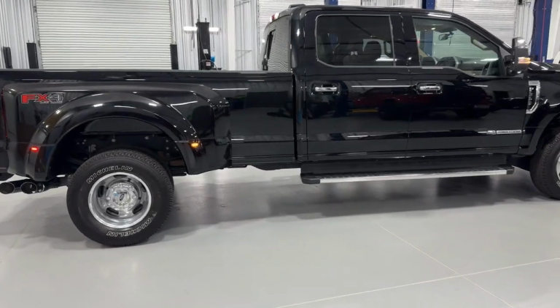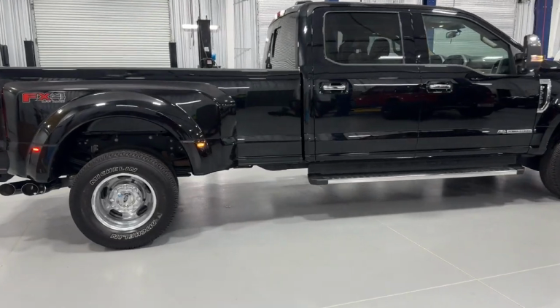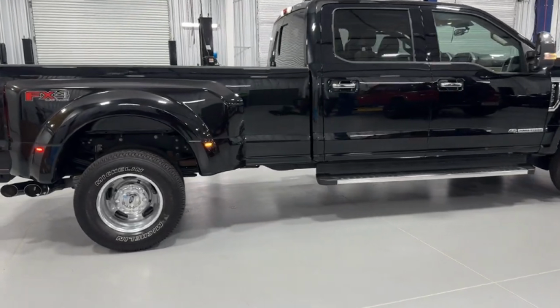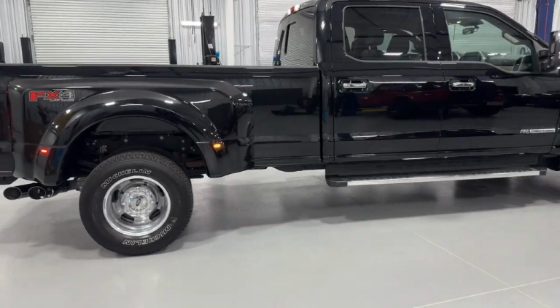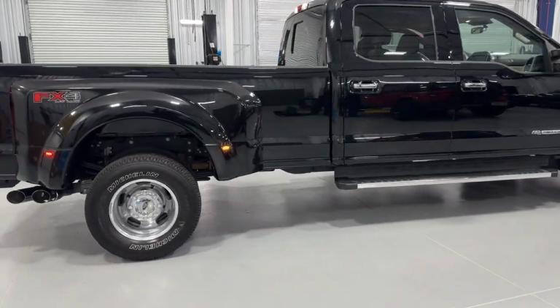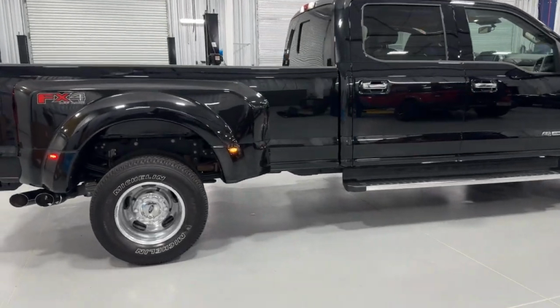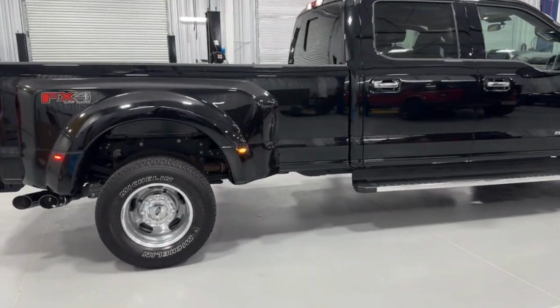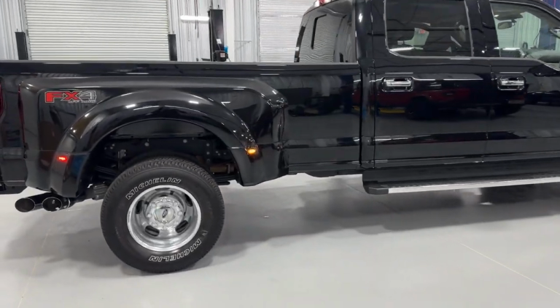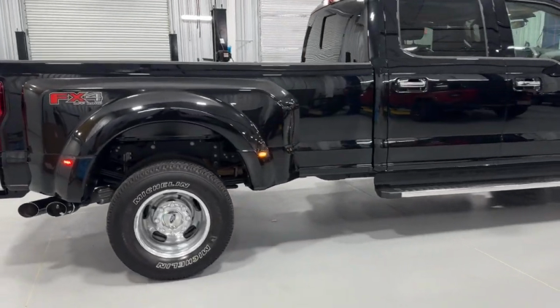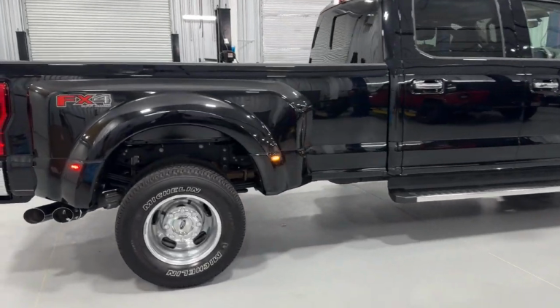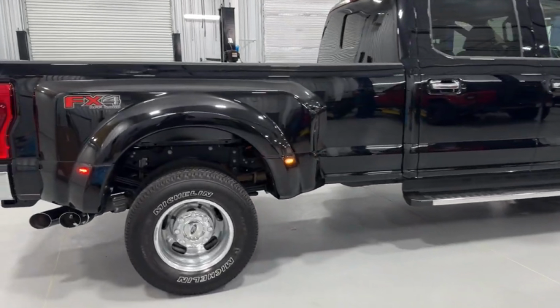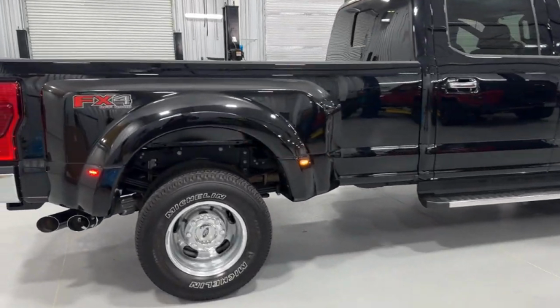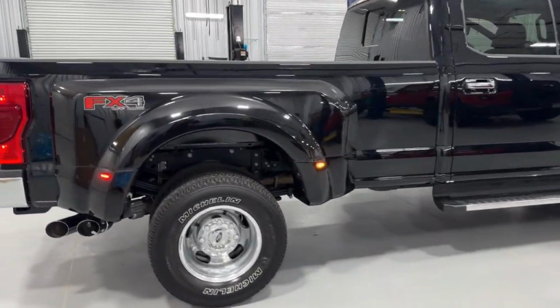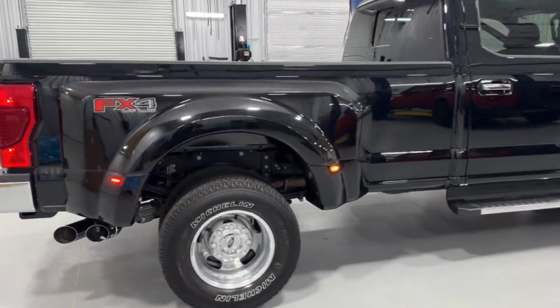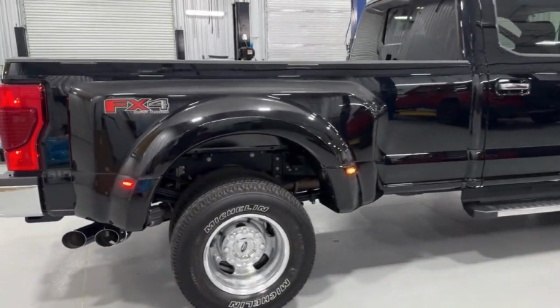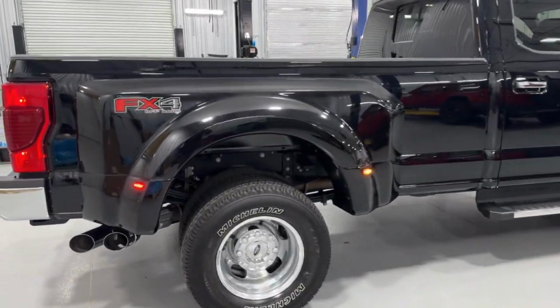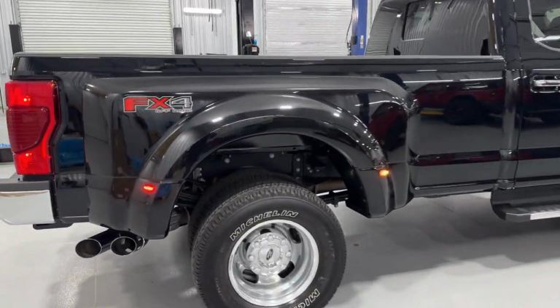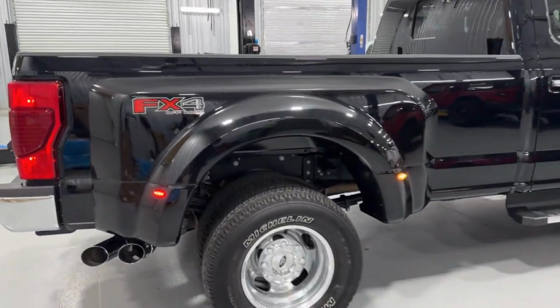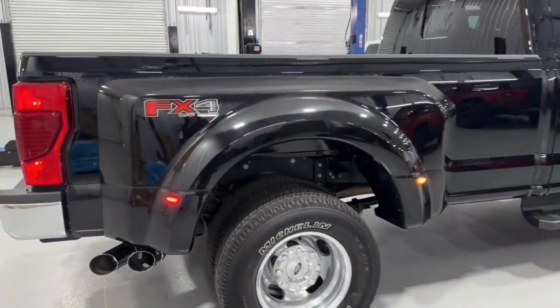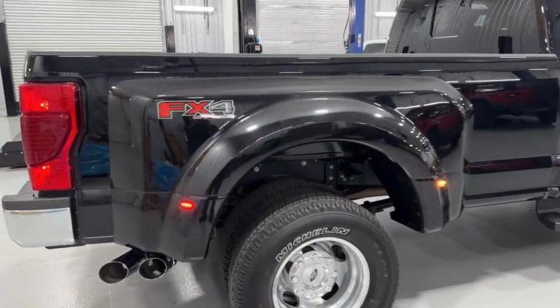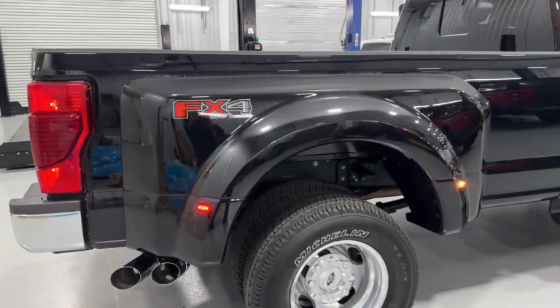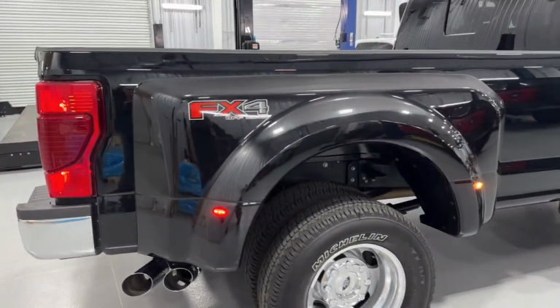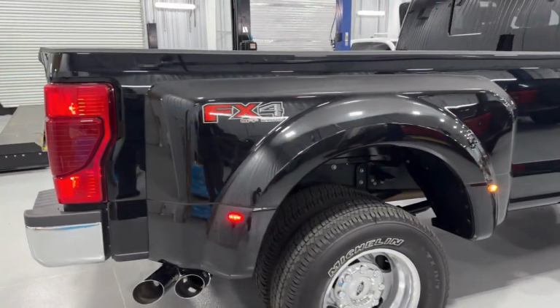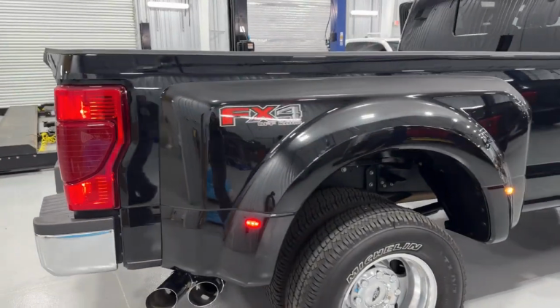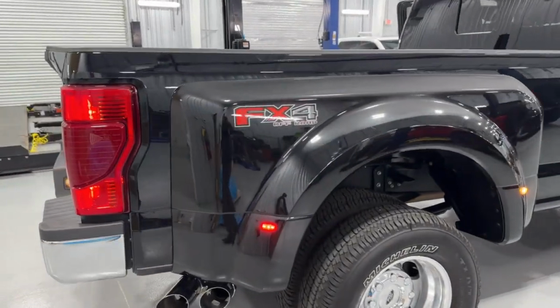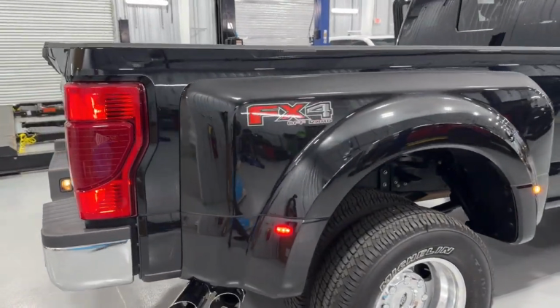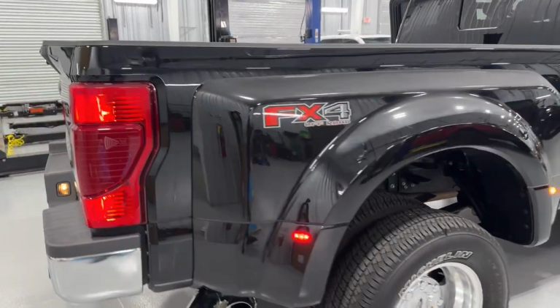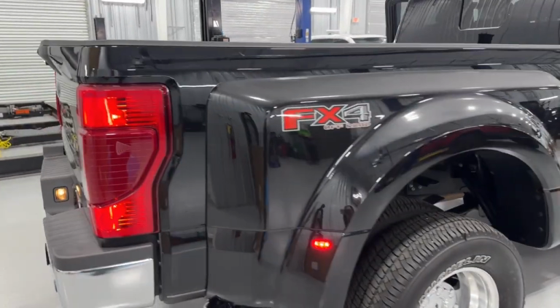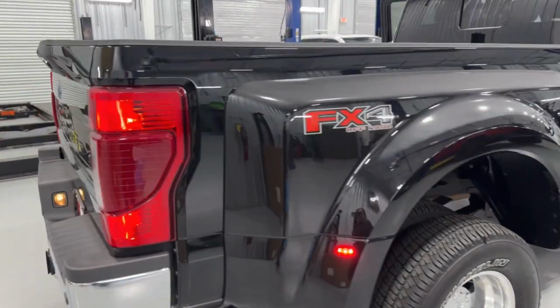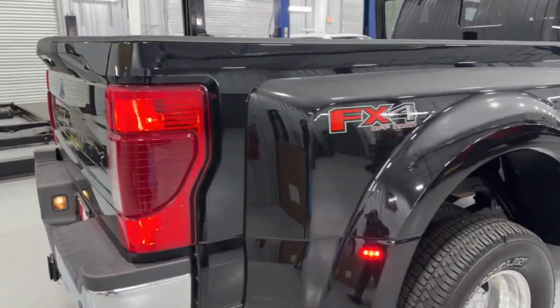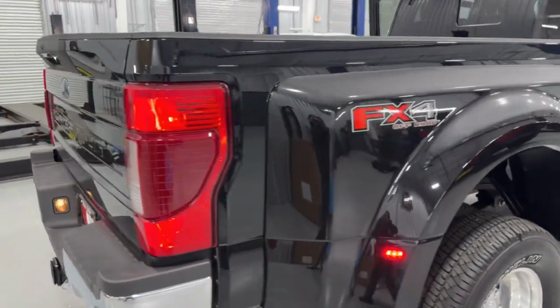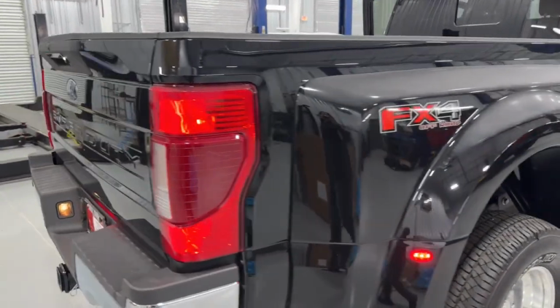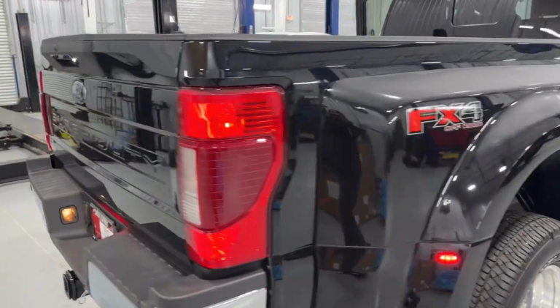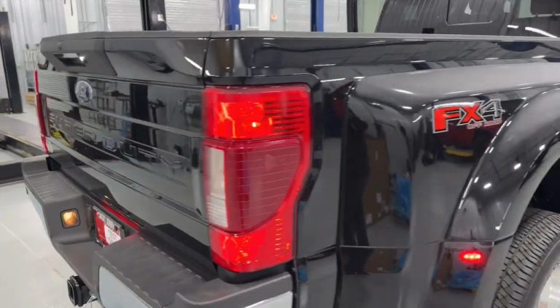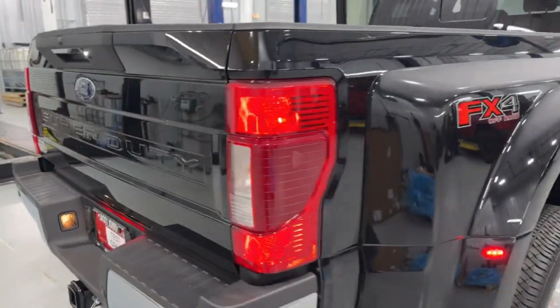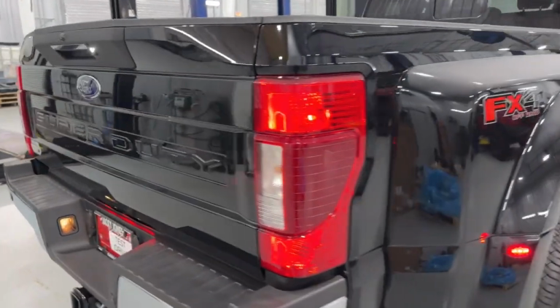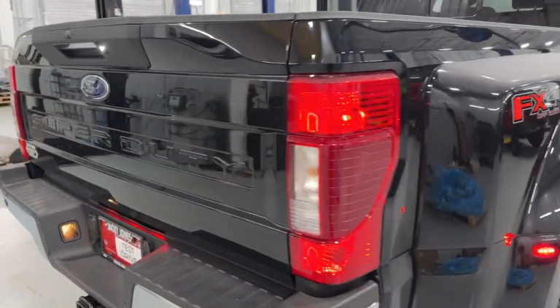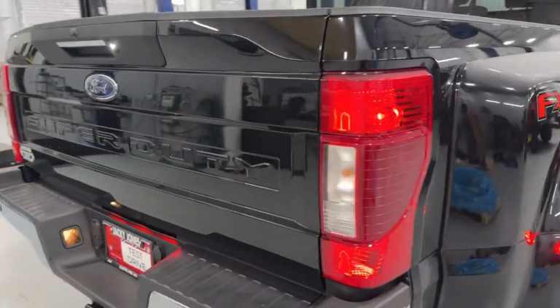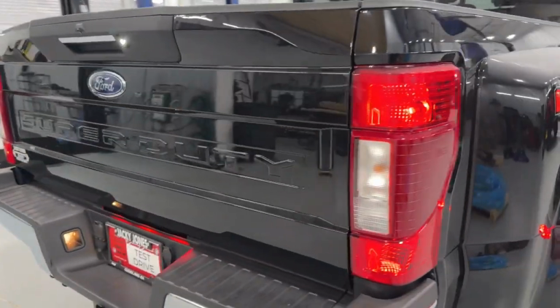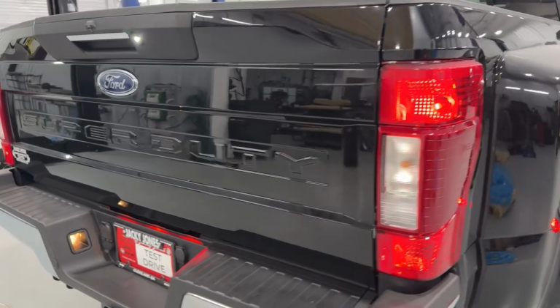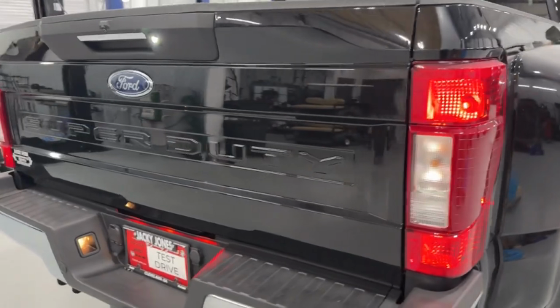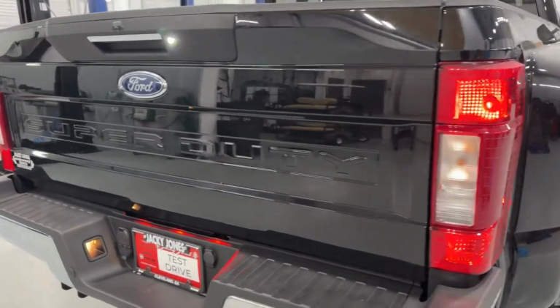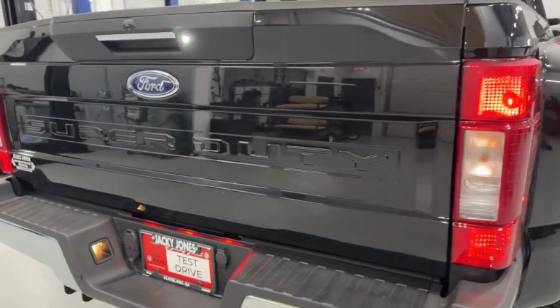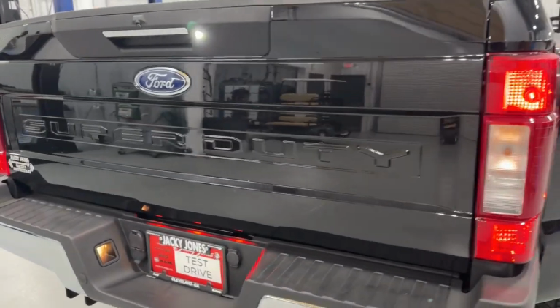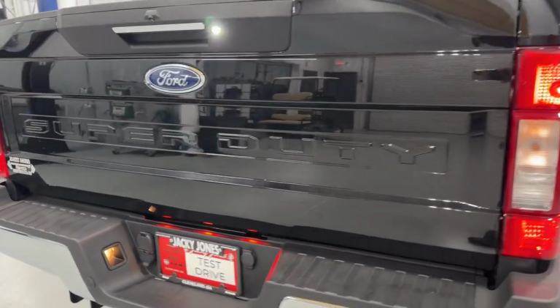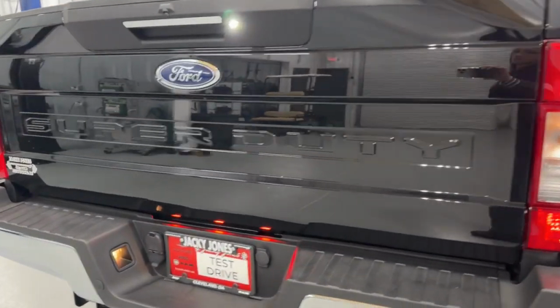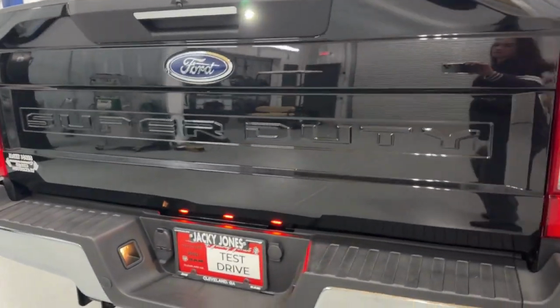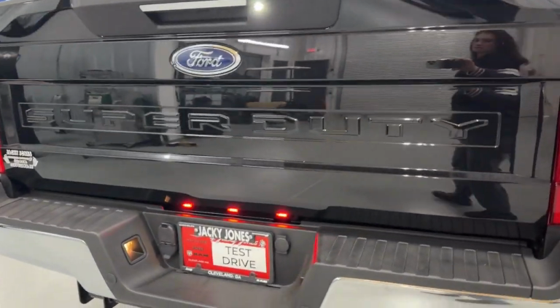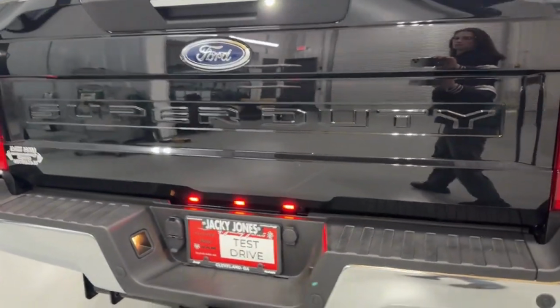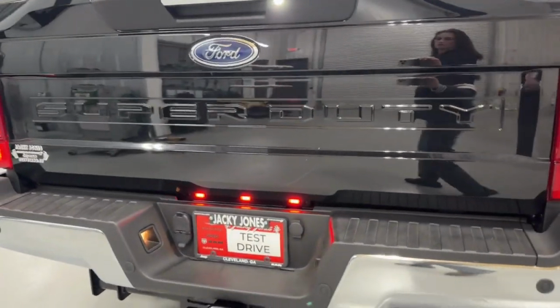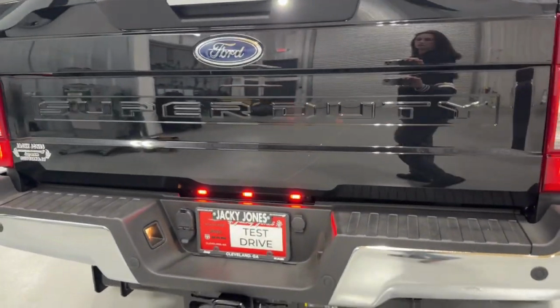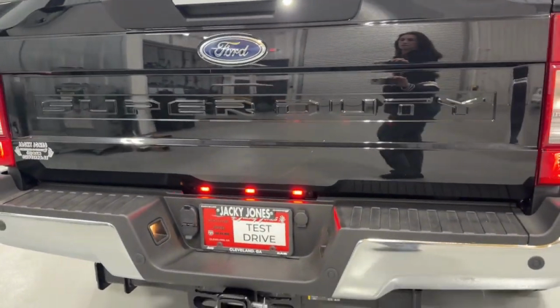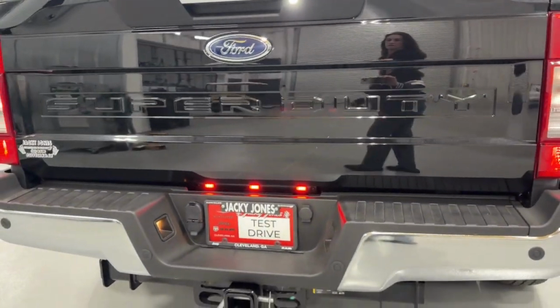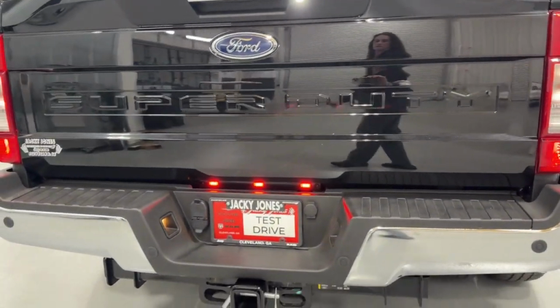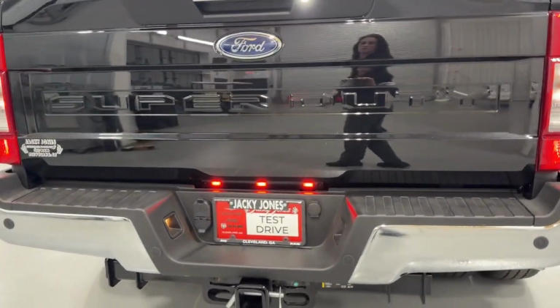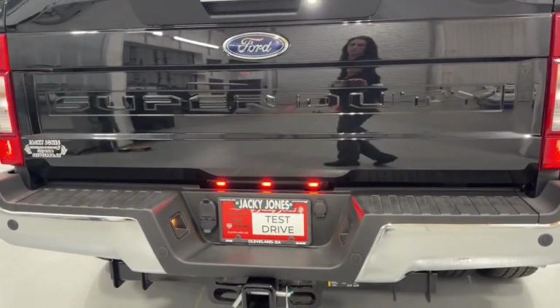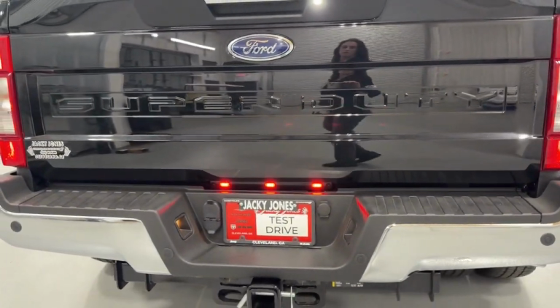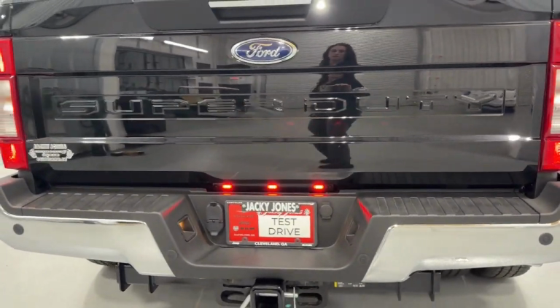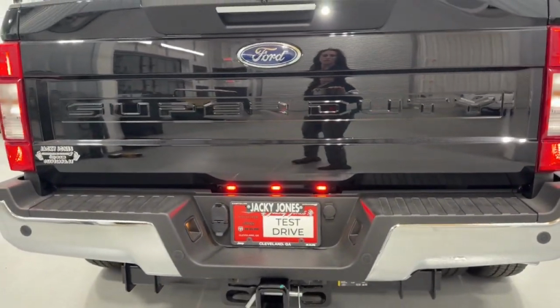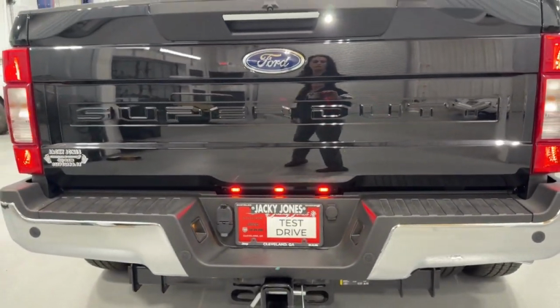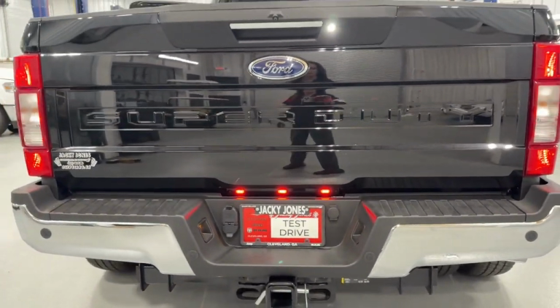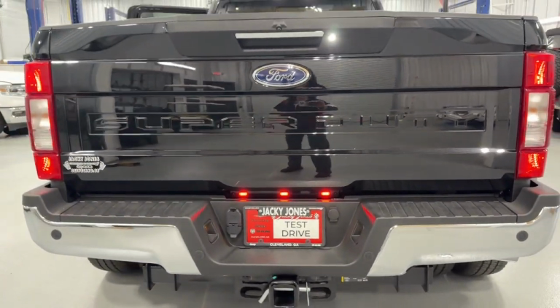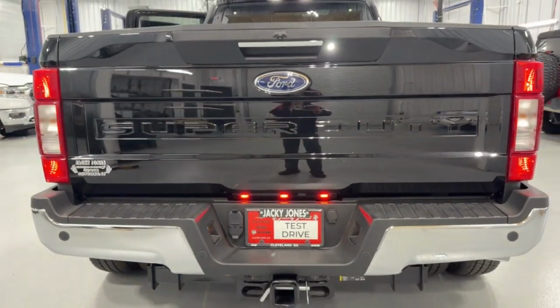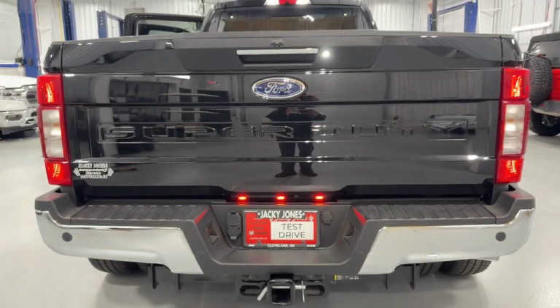Built to haul, tow and plow with ease, this exceptionally comfortable, heavy-duty, full-size pickup has you covered.